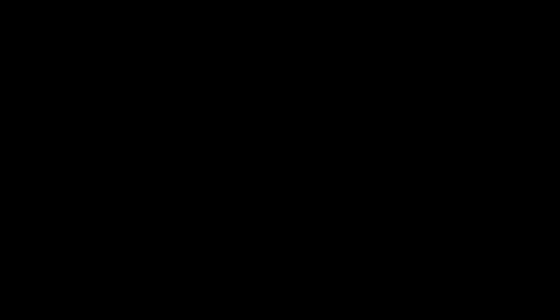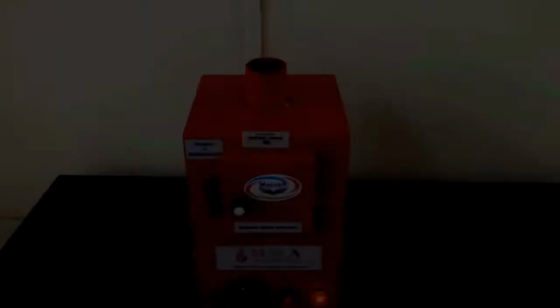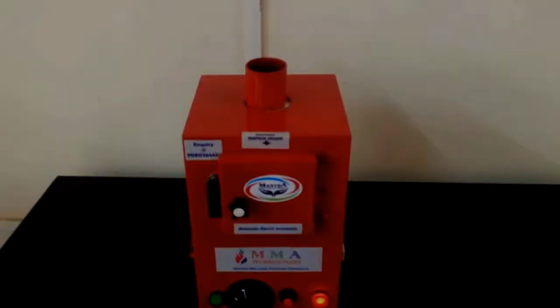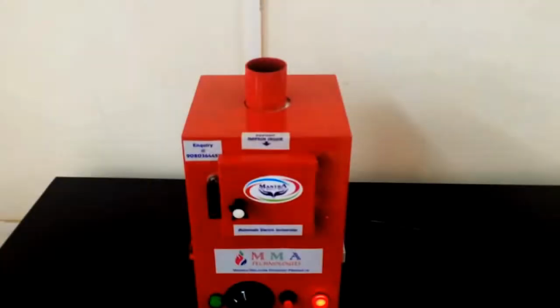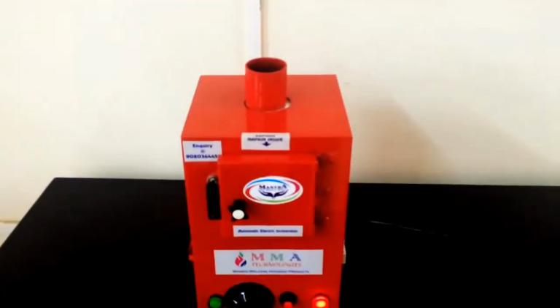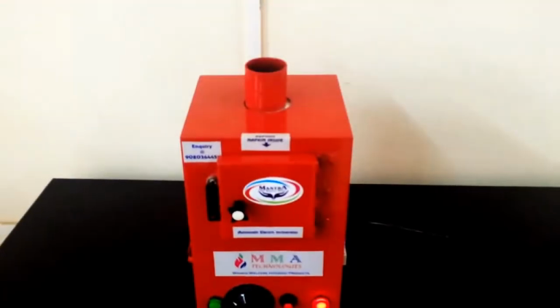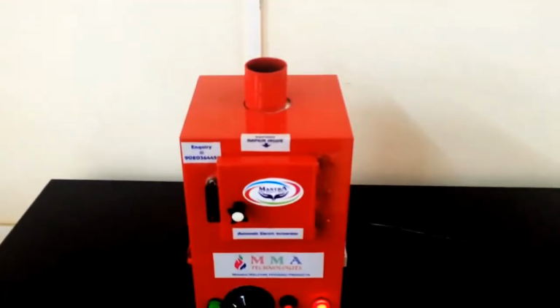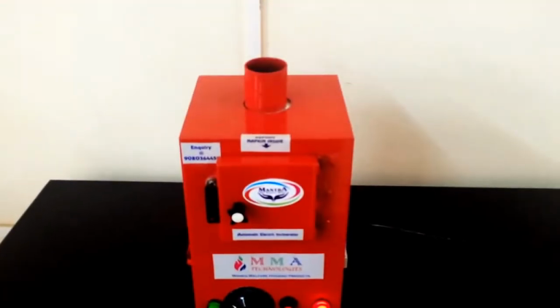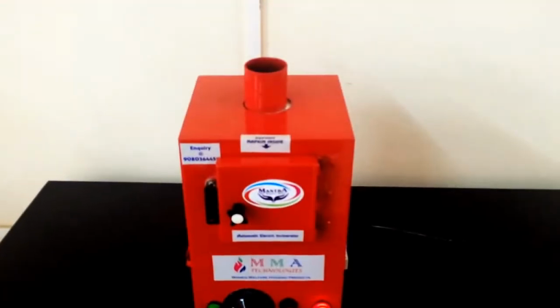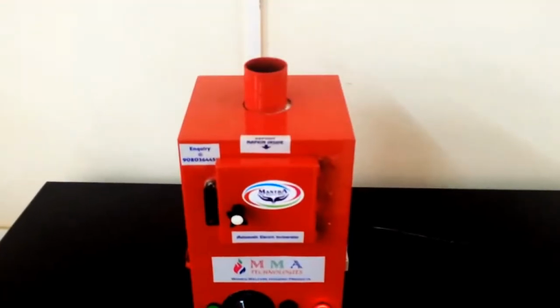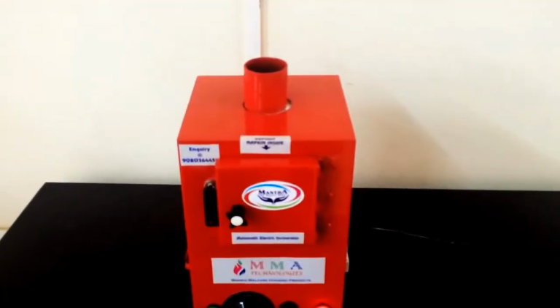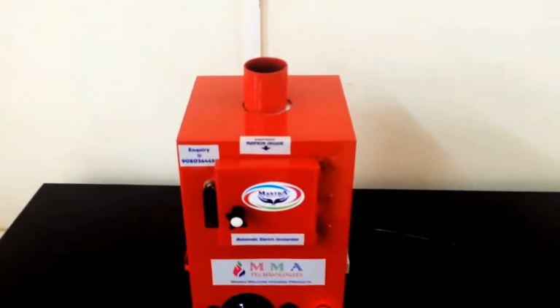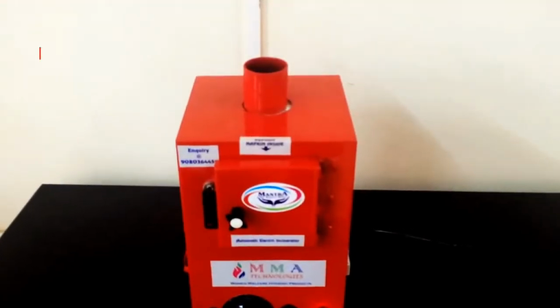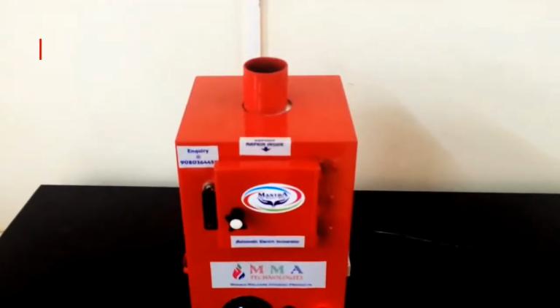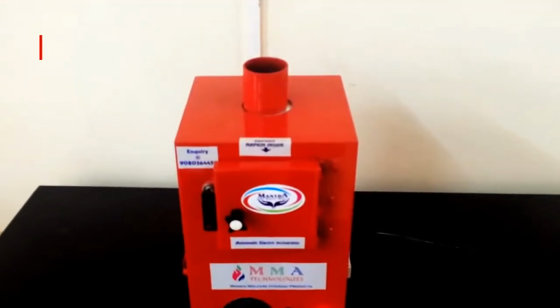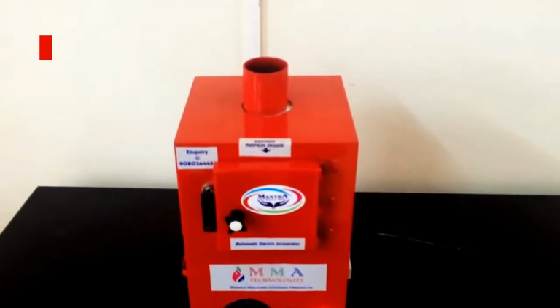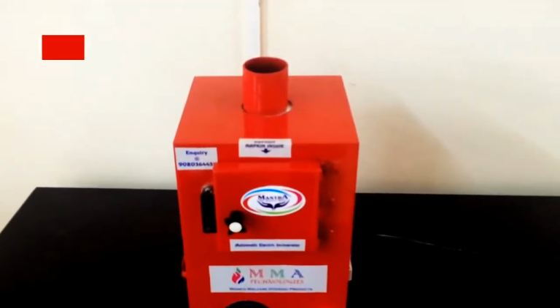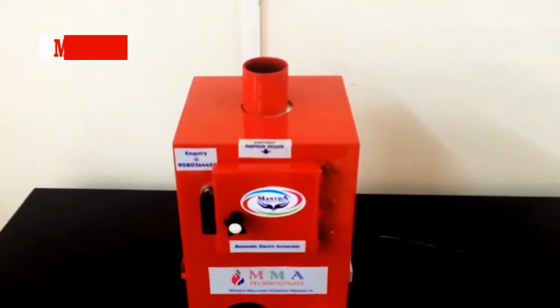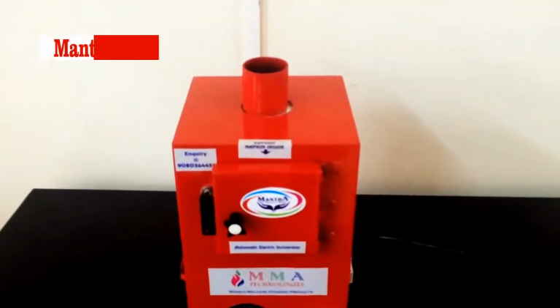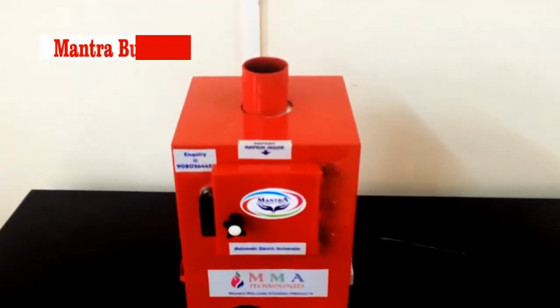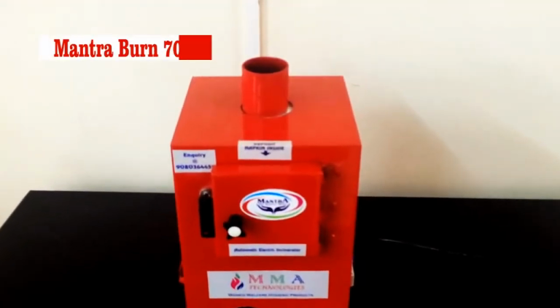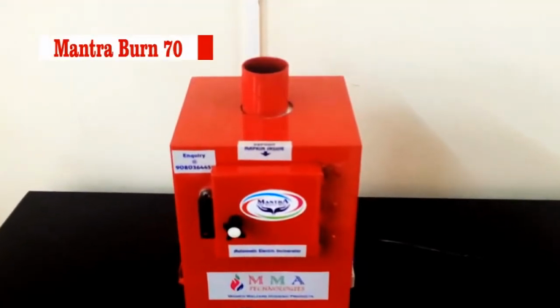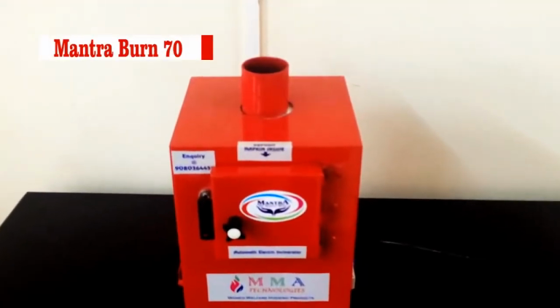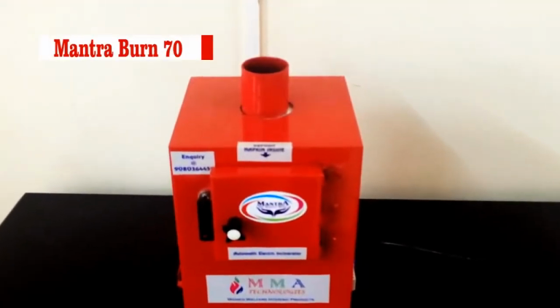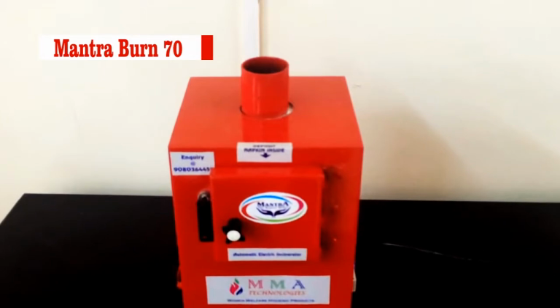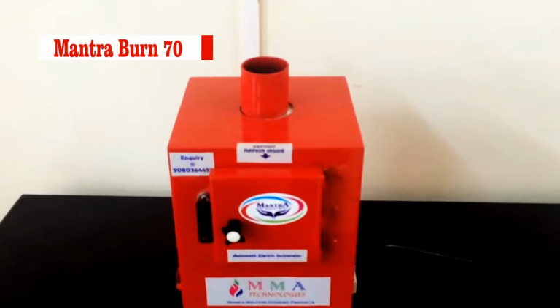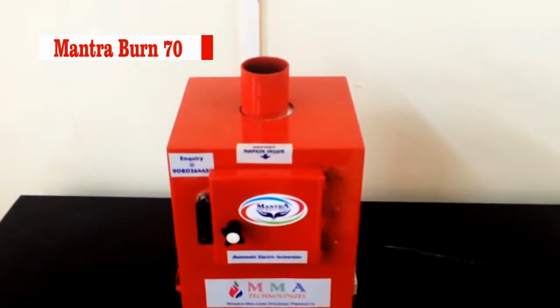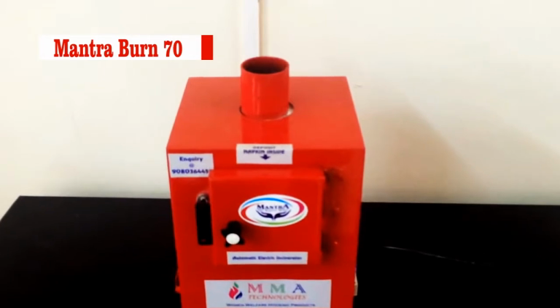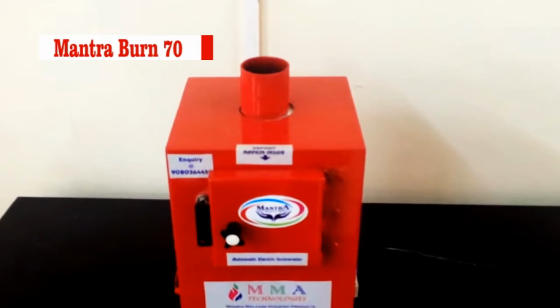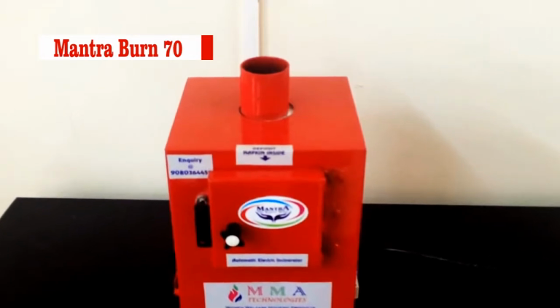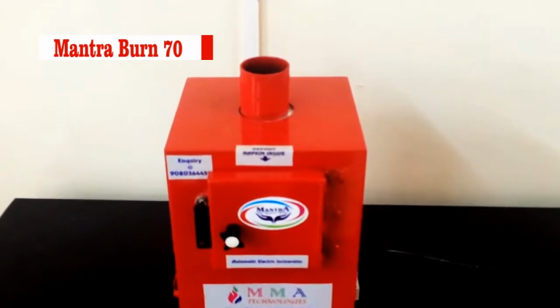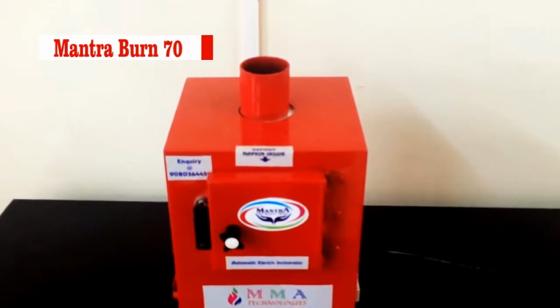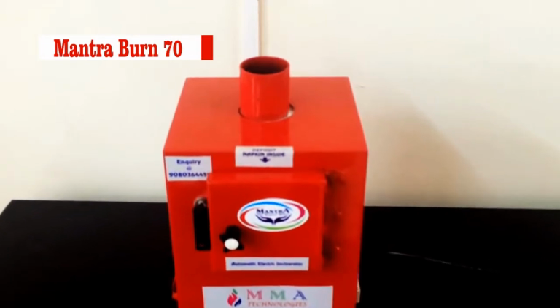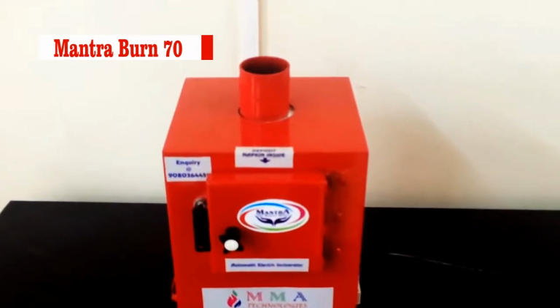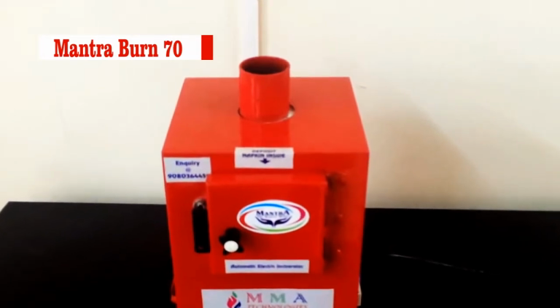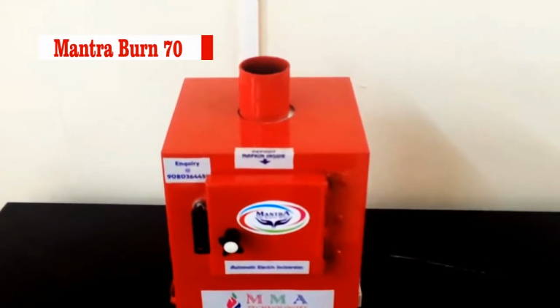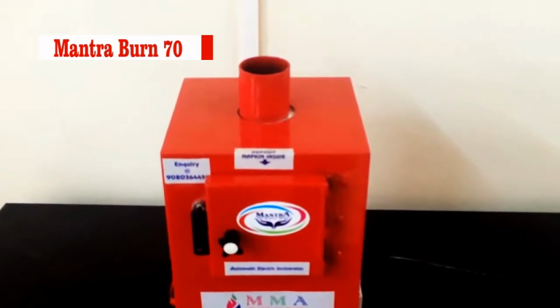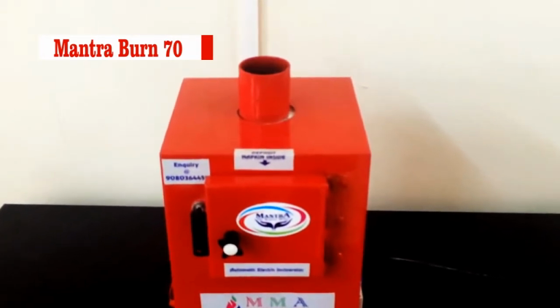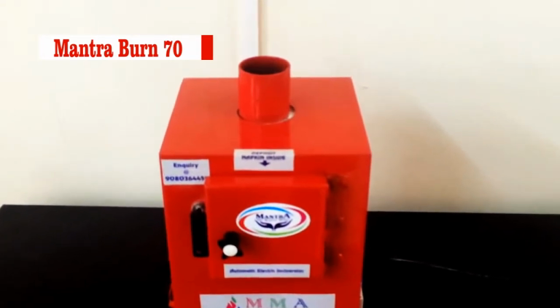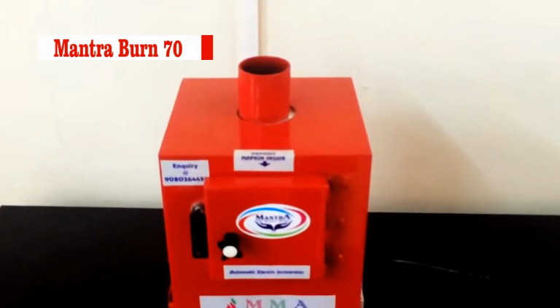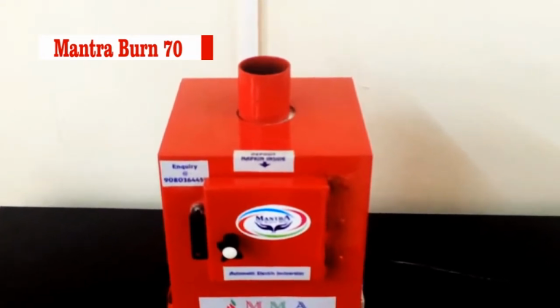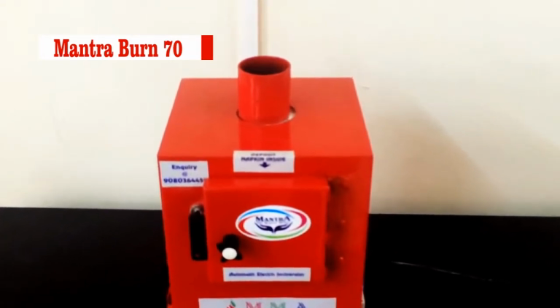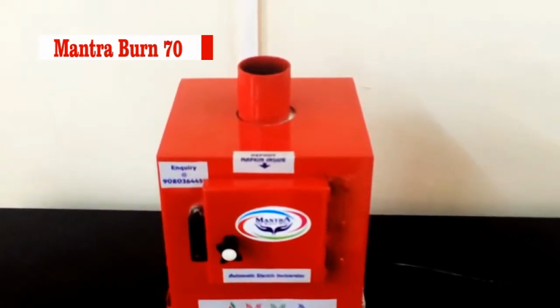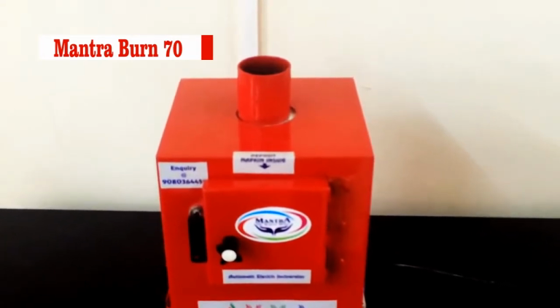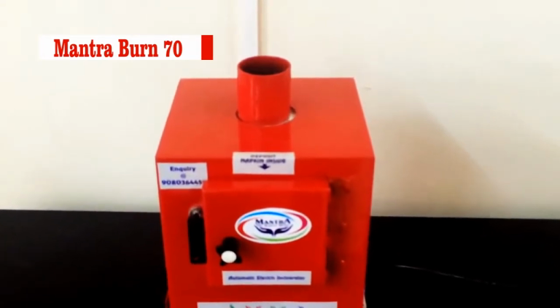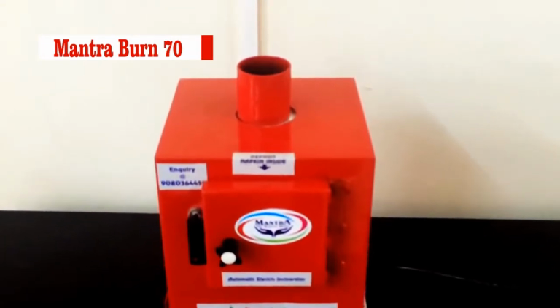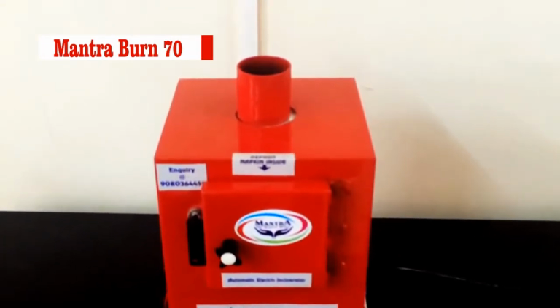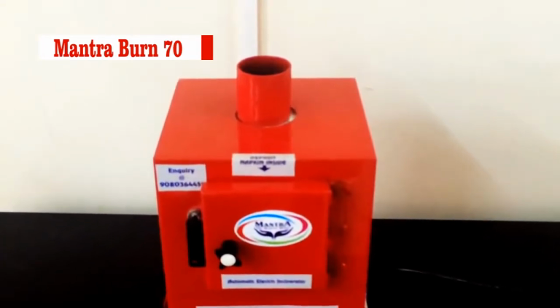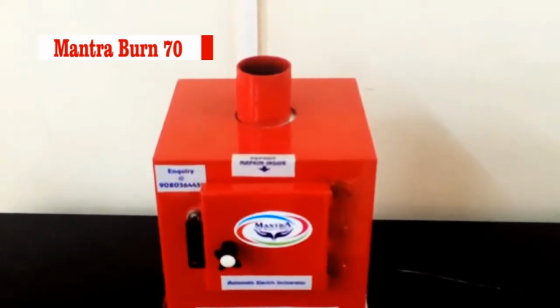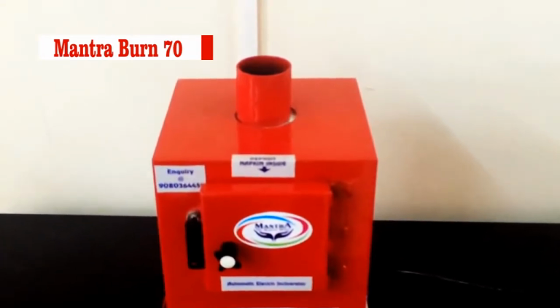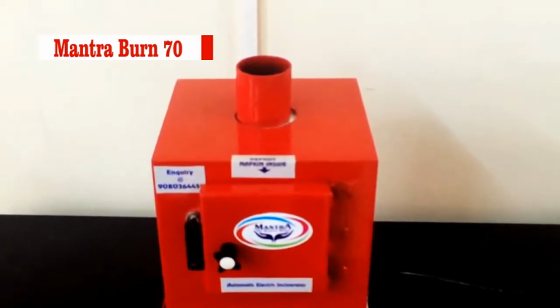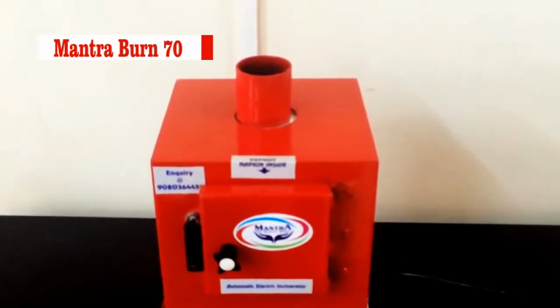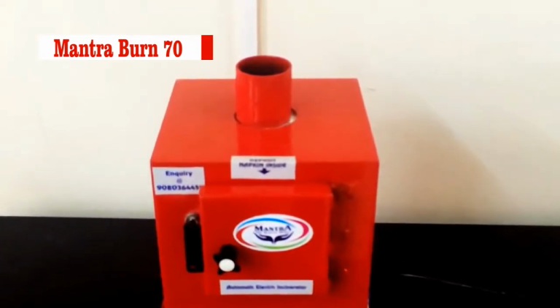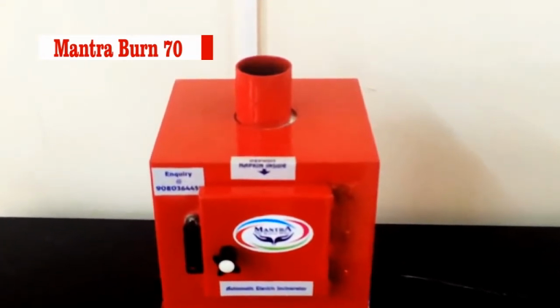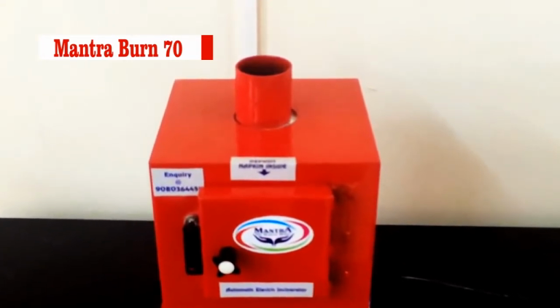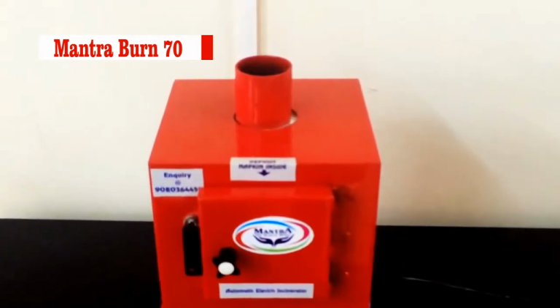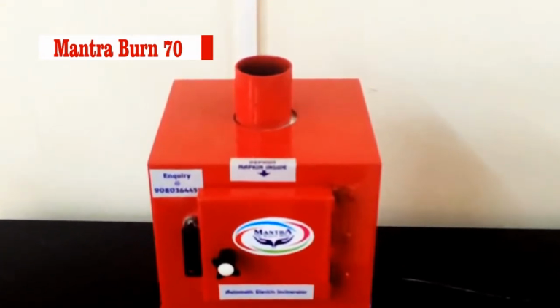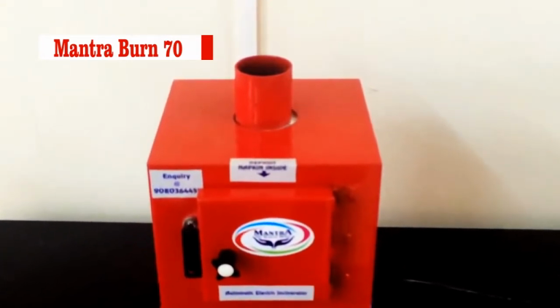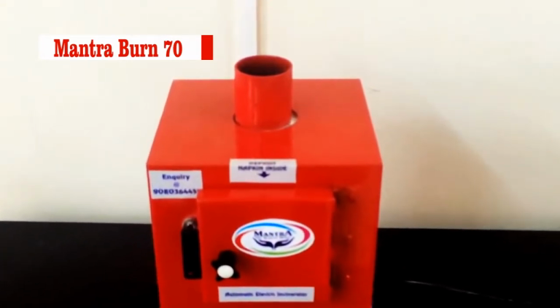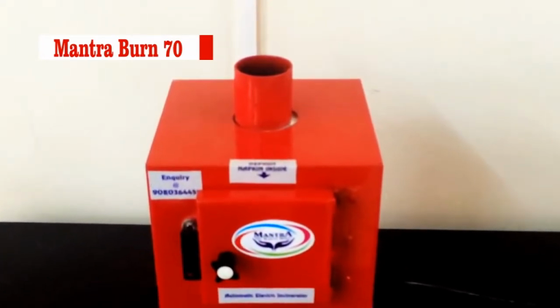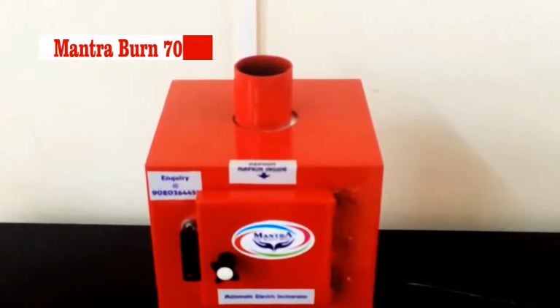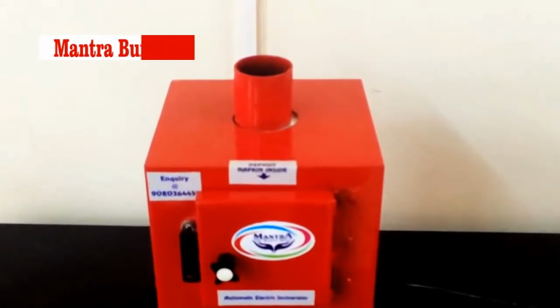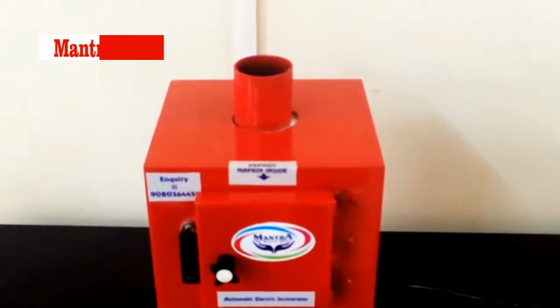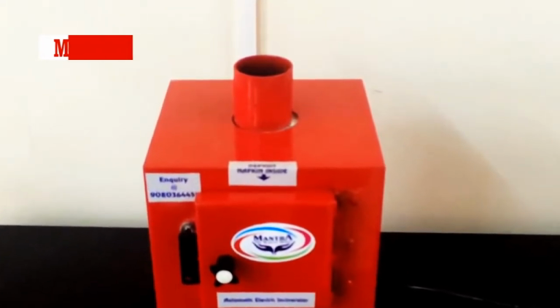This is our Mantra Burn 70. It will burn 14 napkins per day and 3 napkins per time. It can be easily fixed on the wall.